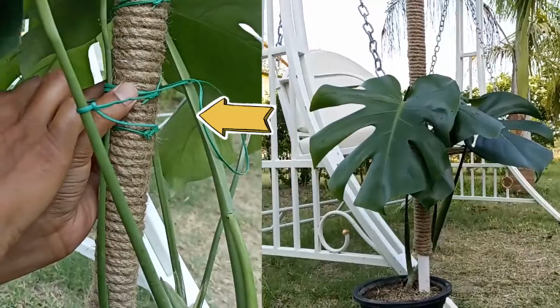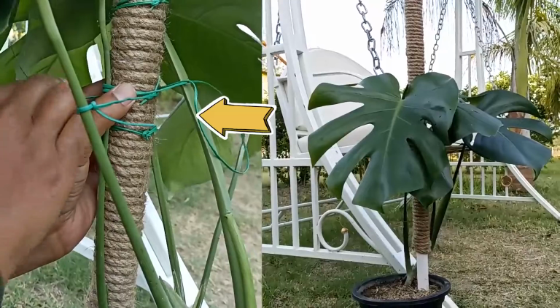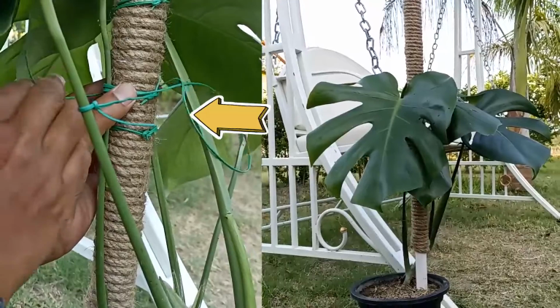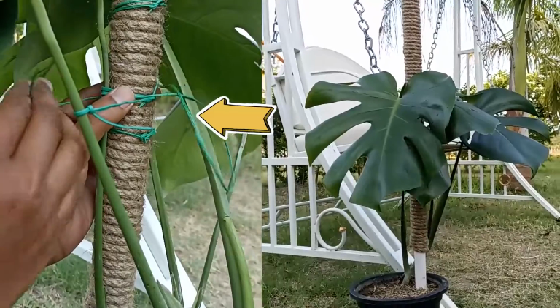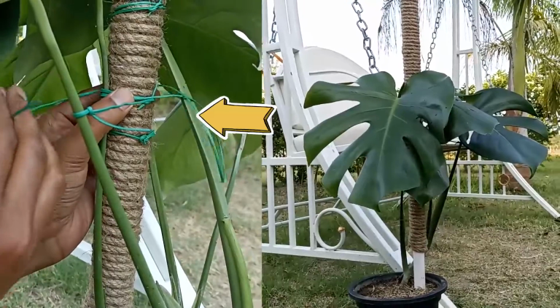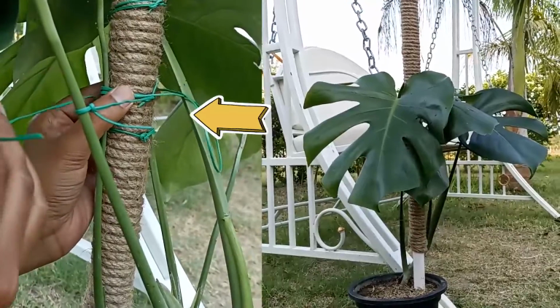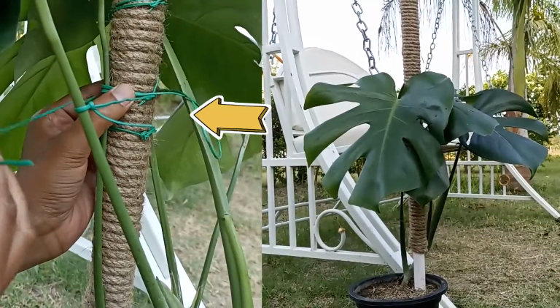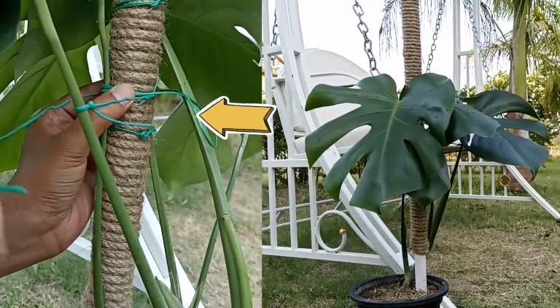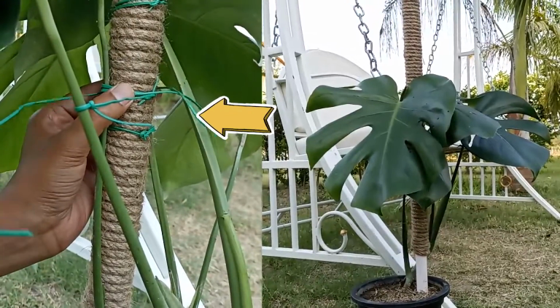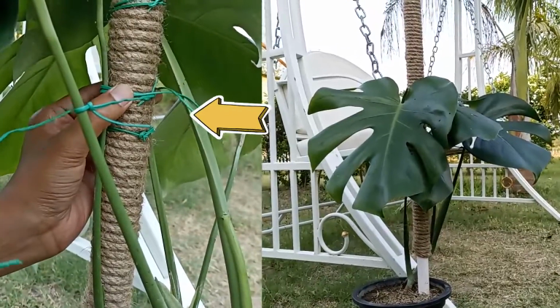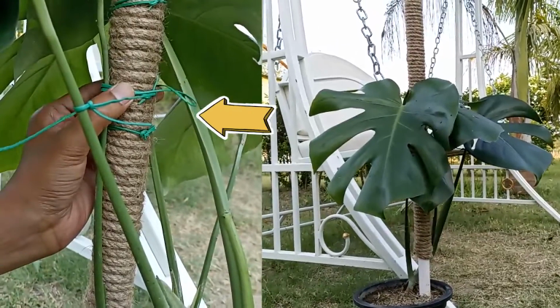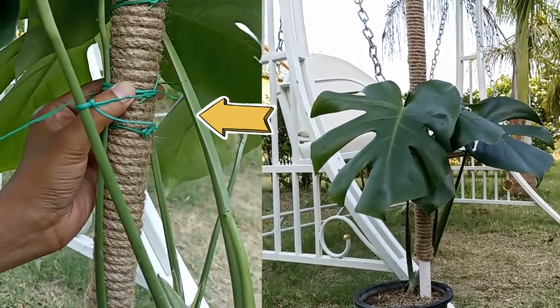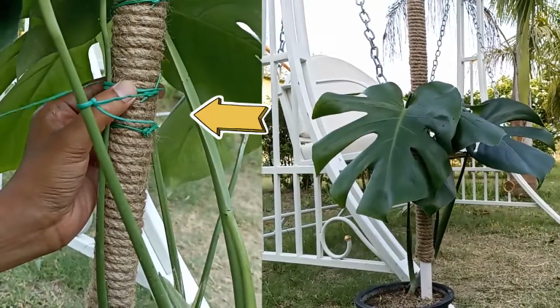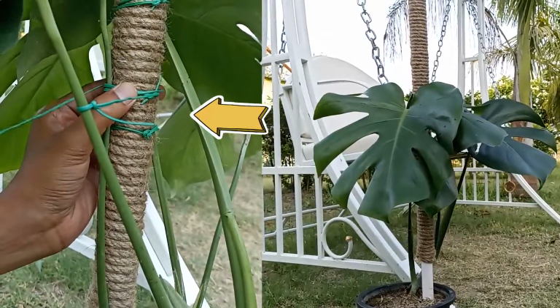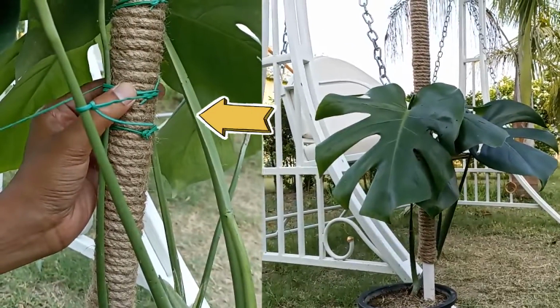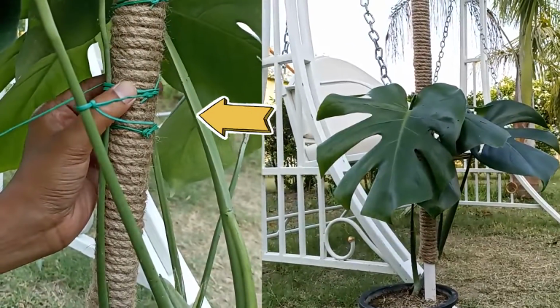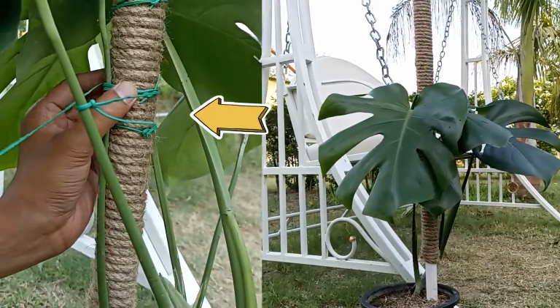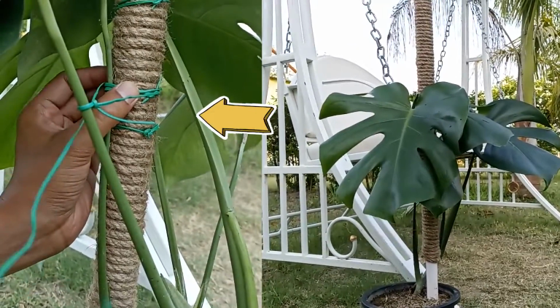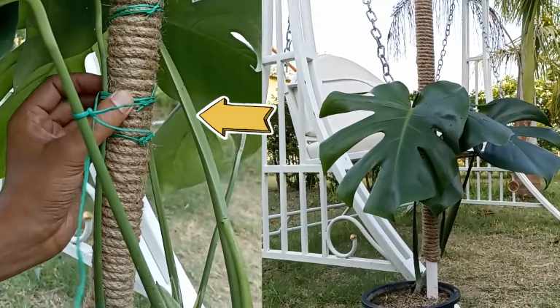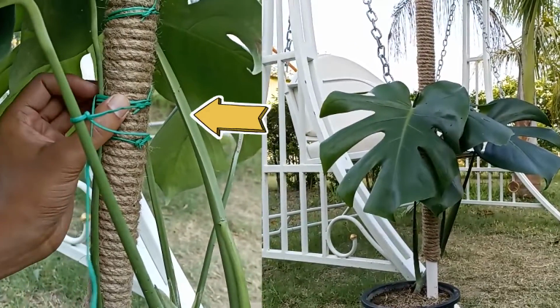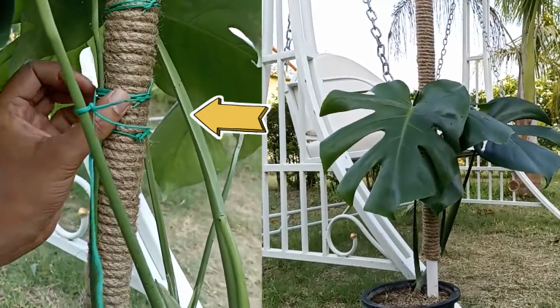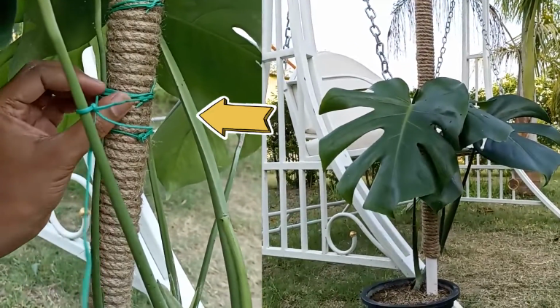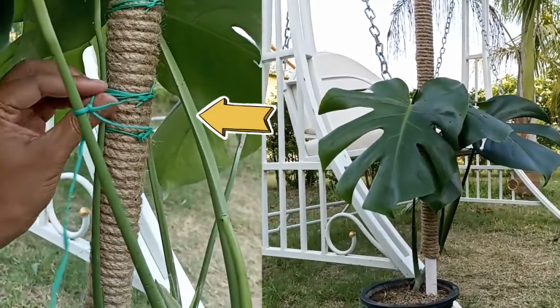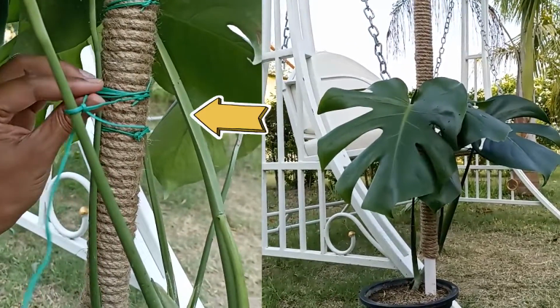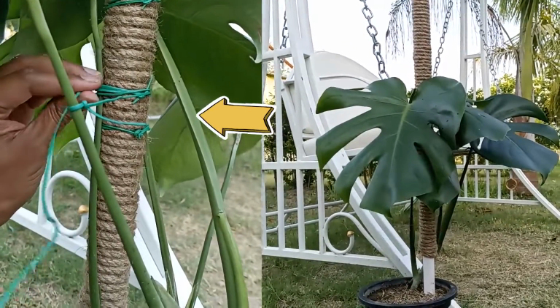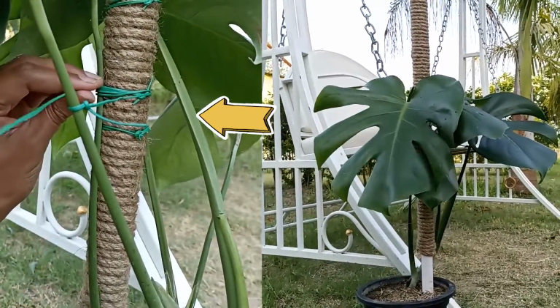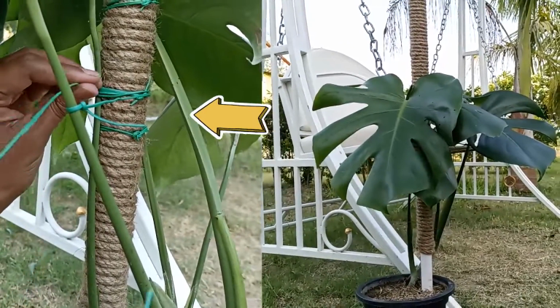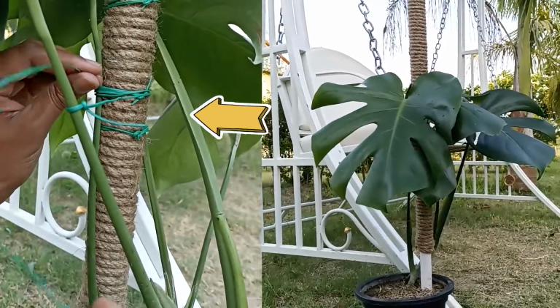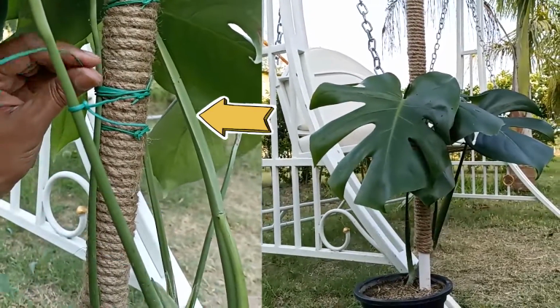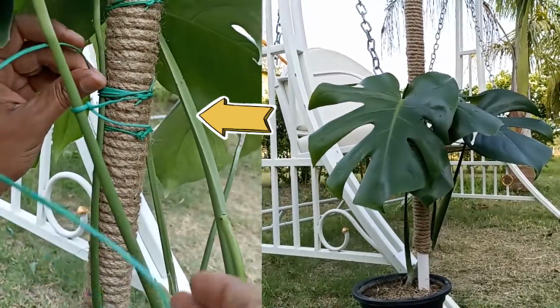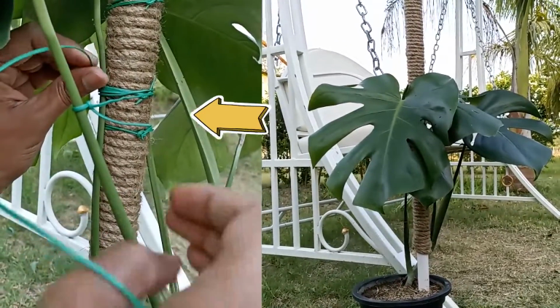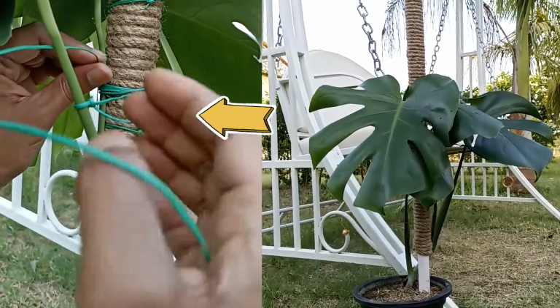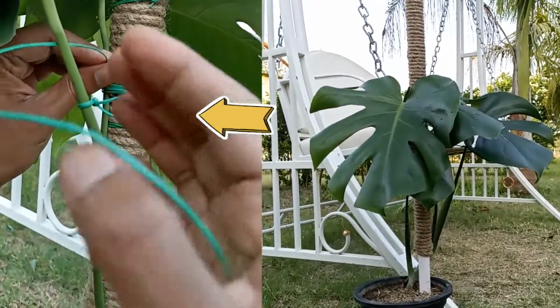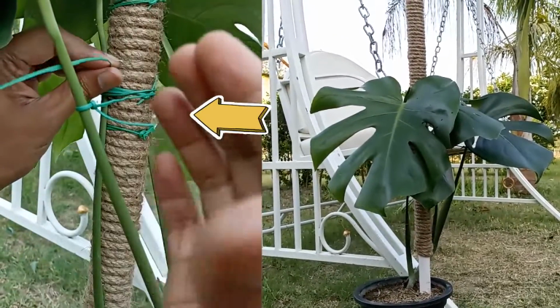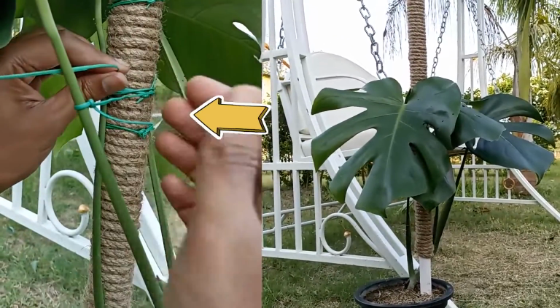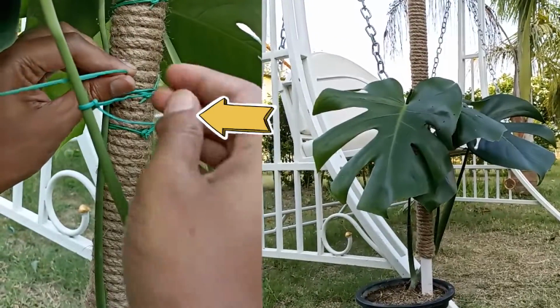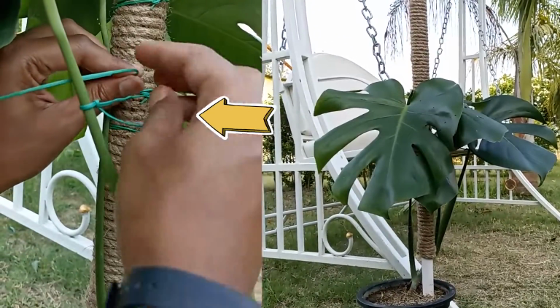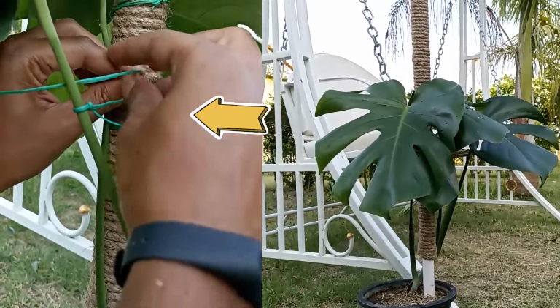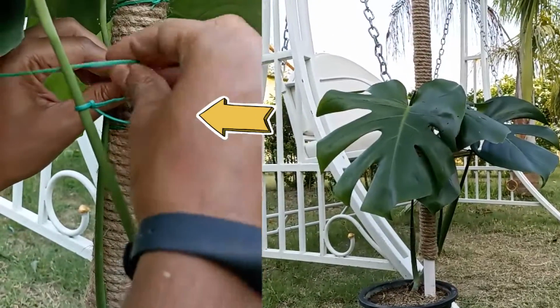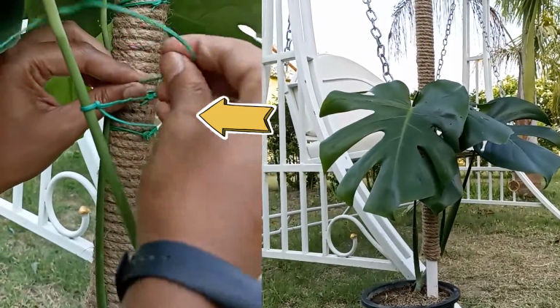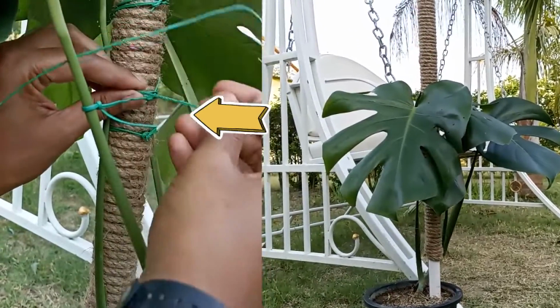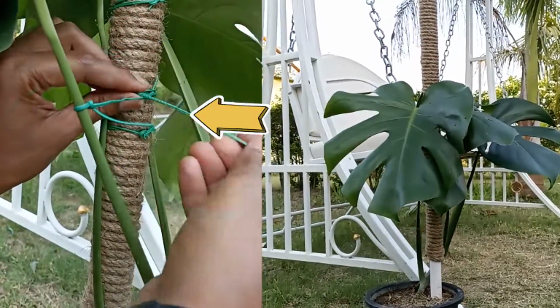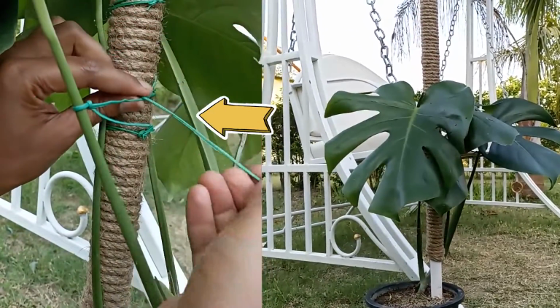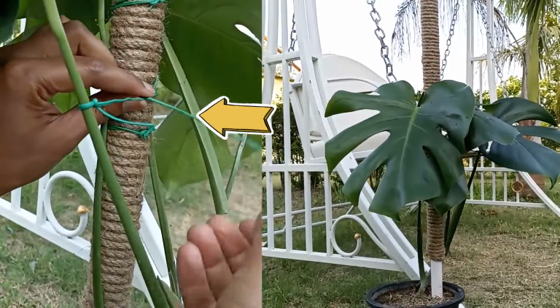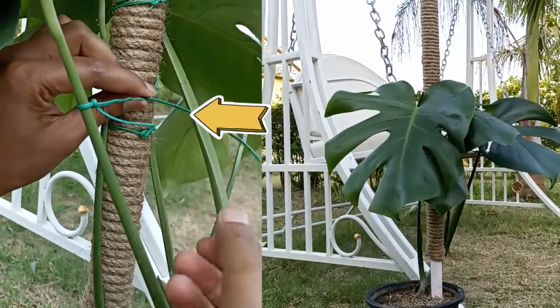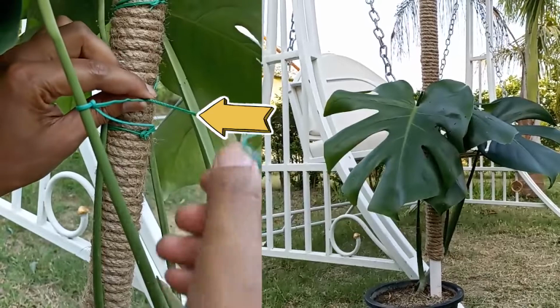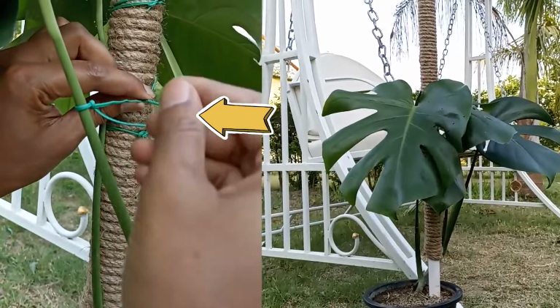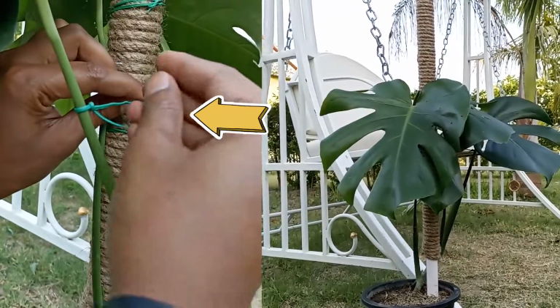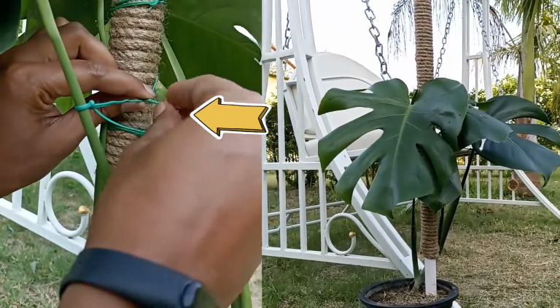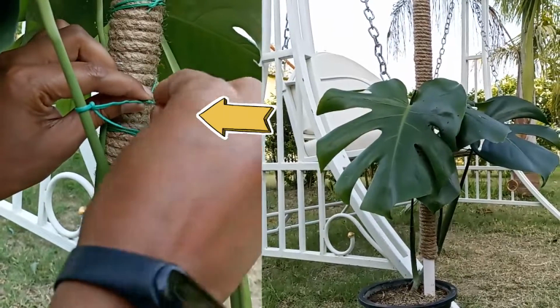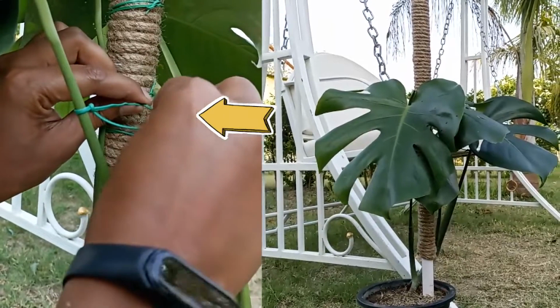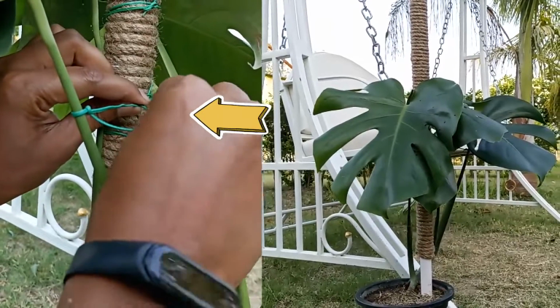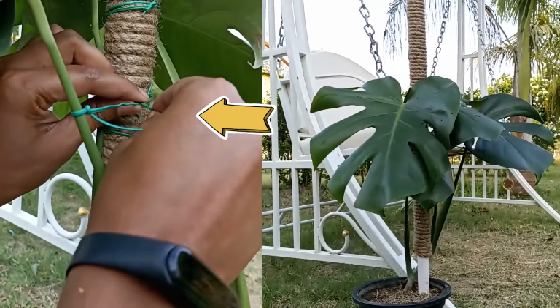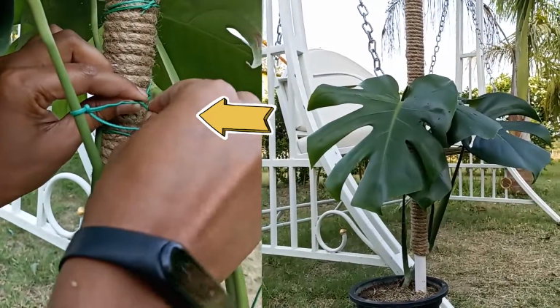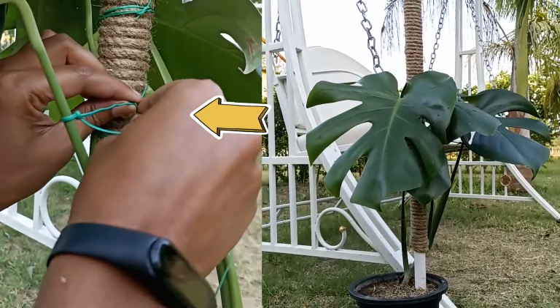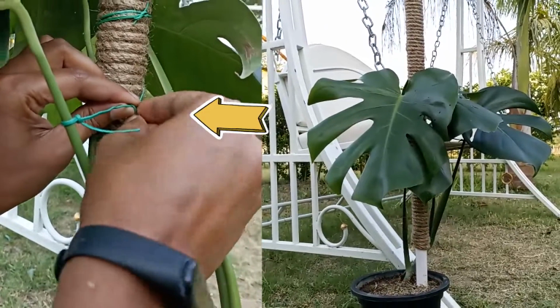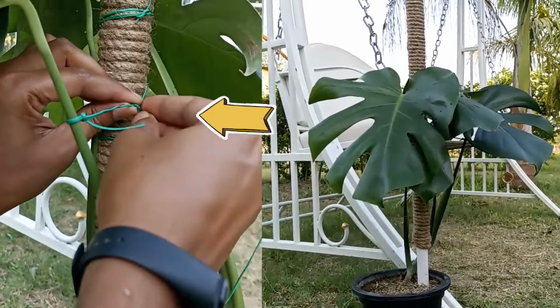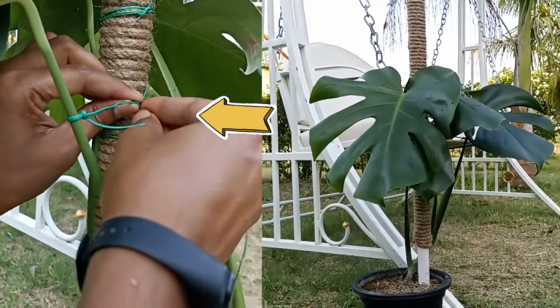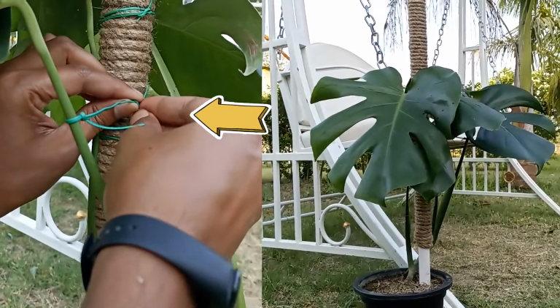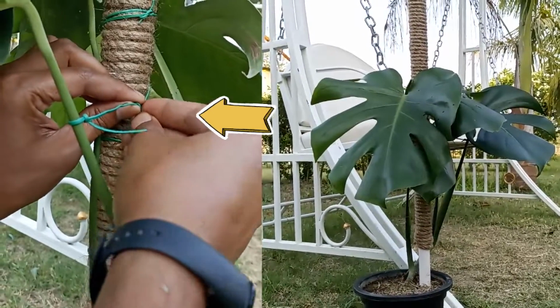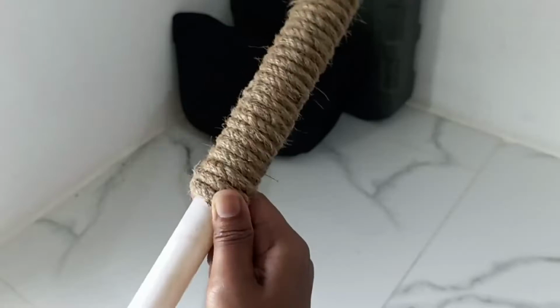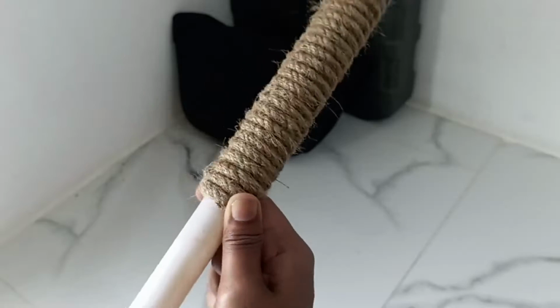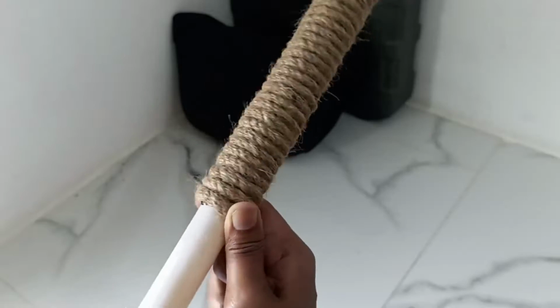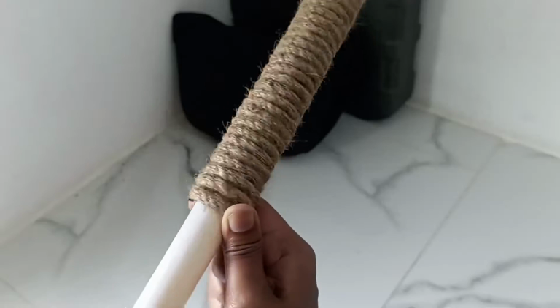In this video, we are going to tie our monstera branches on our DIY moss pole alternative, which we made in our last video.